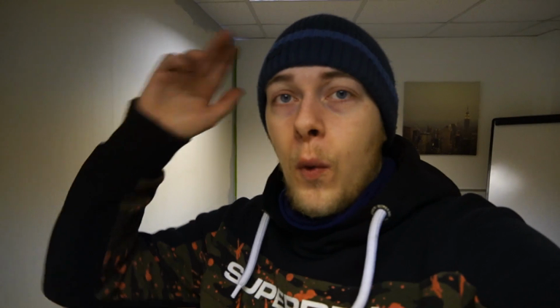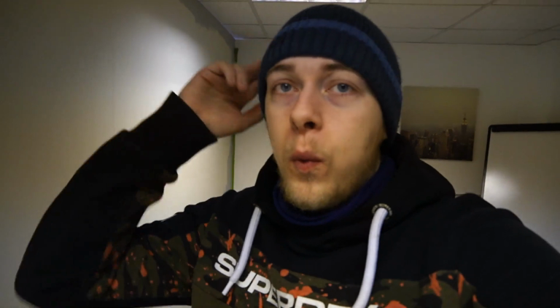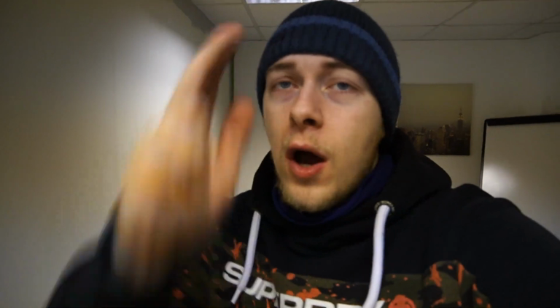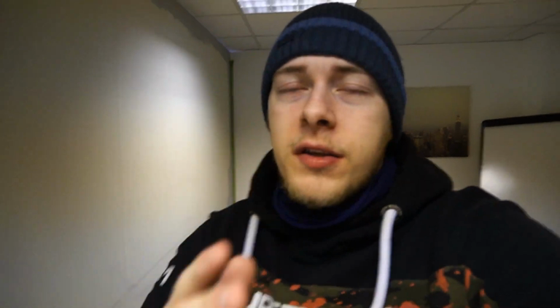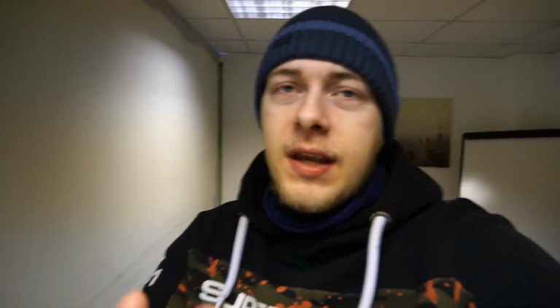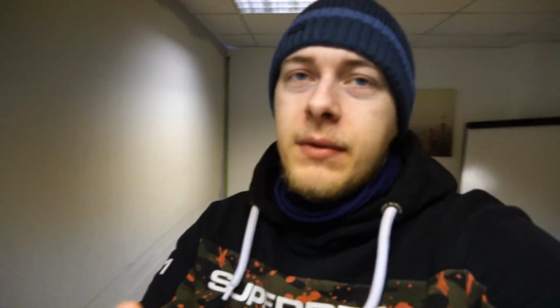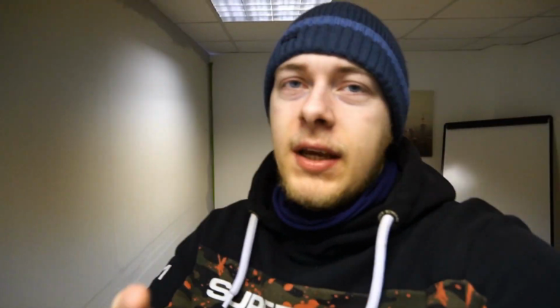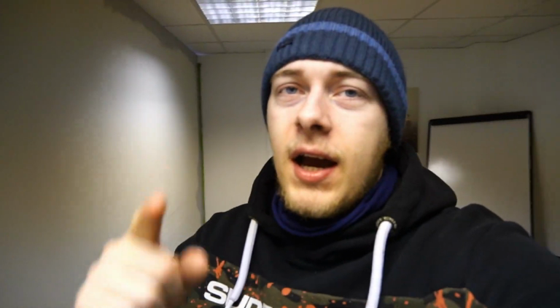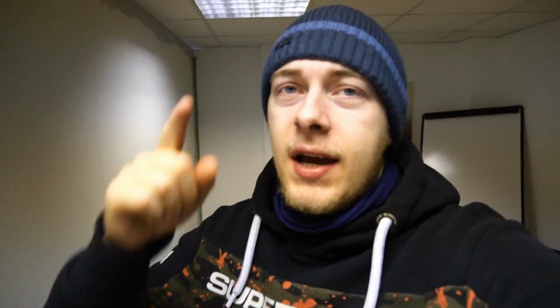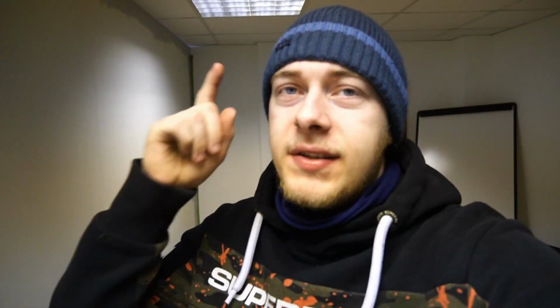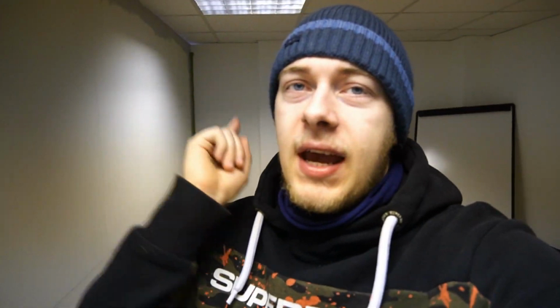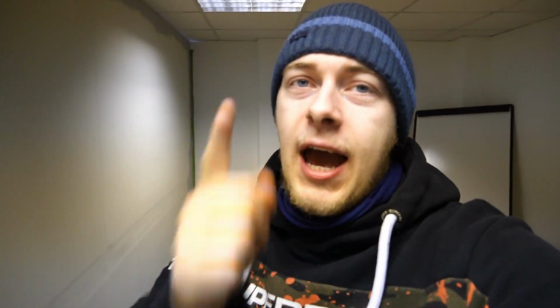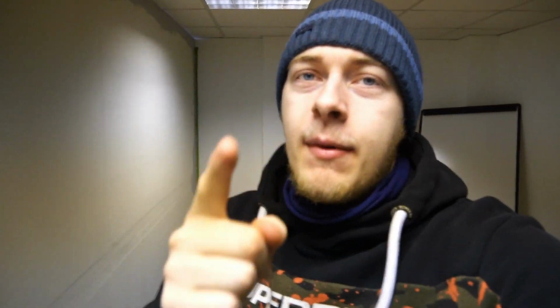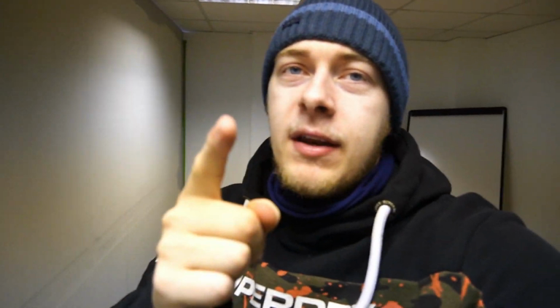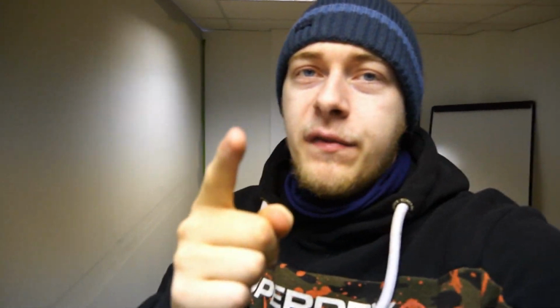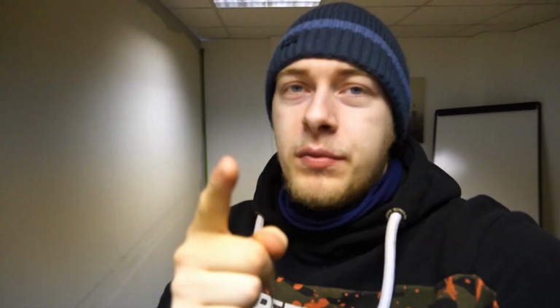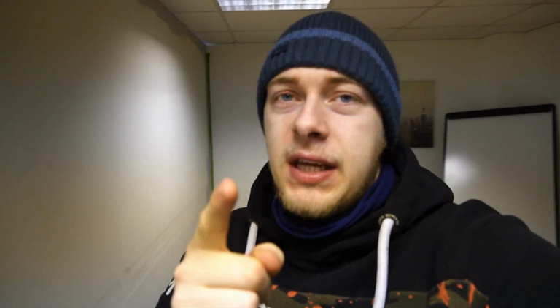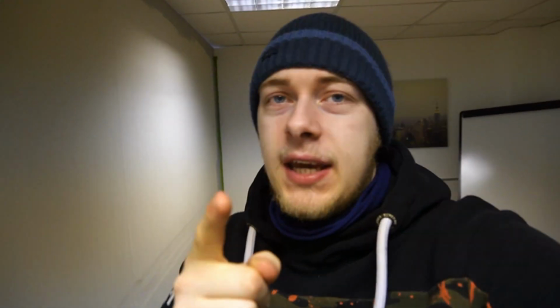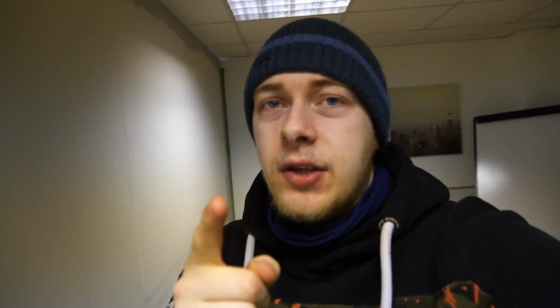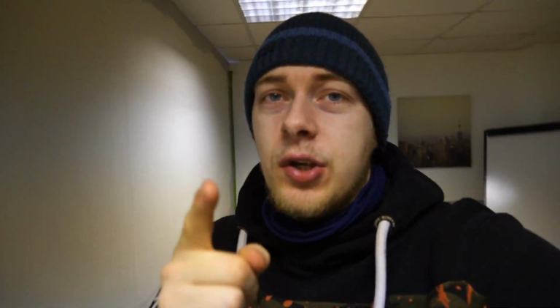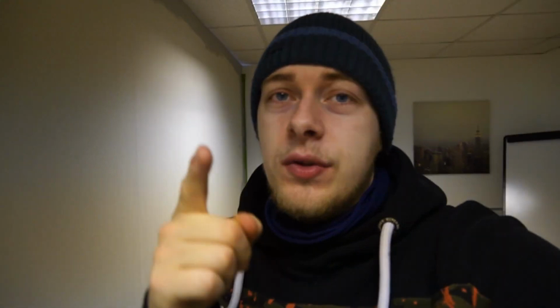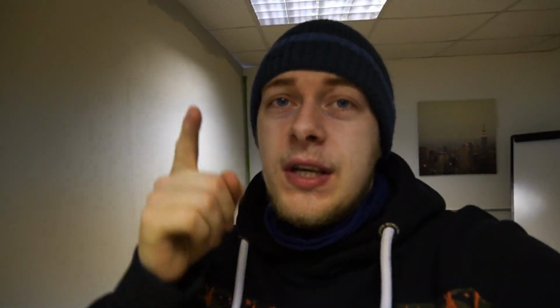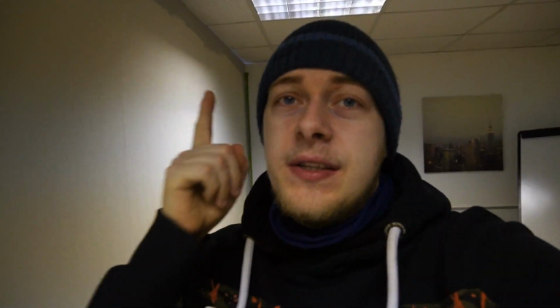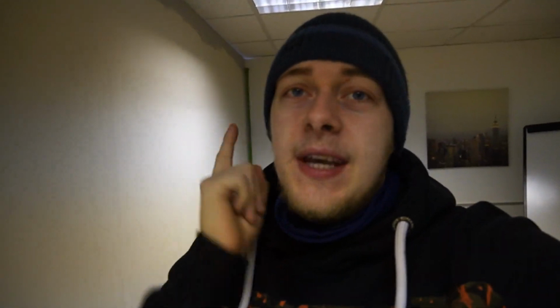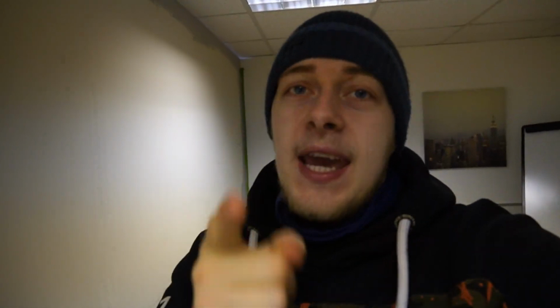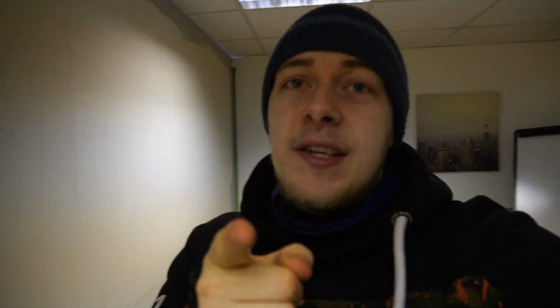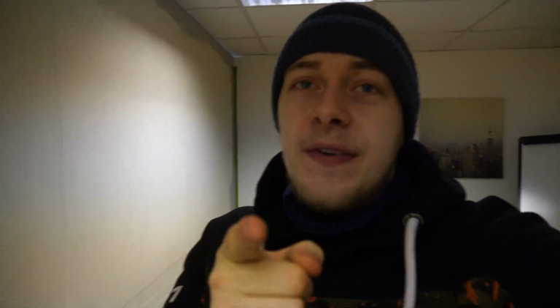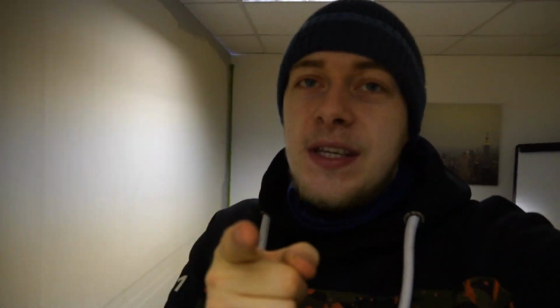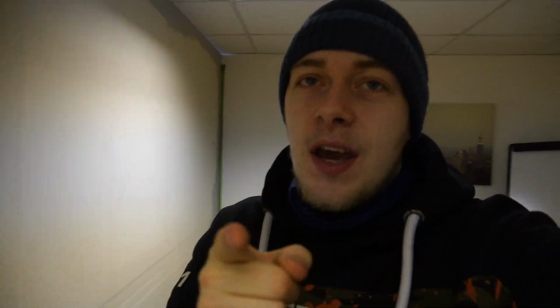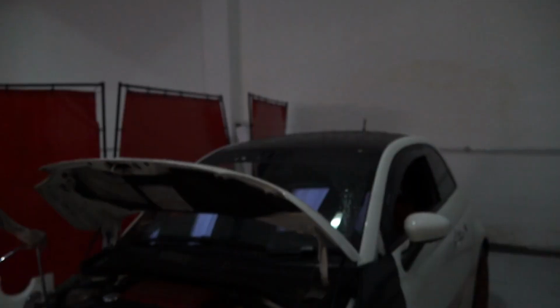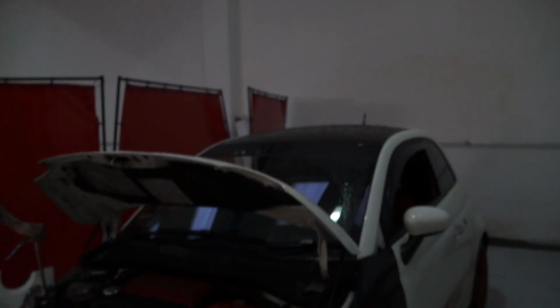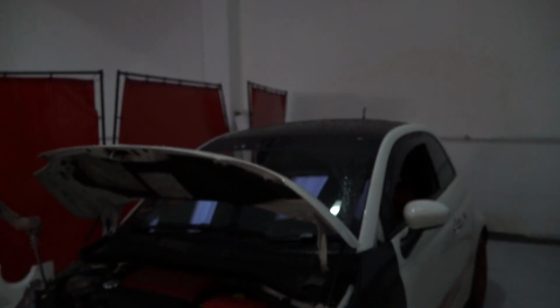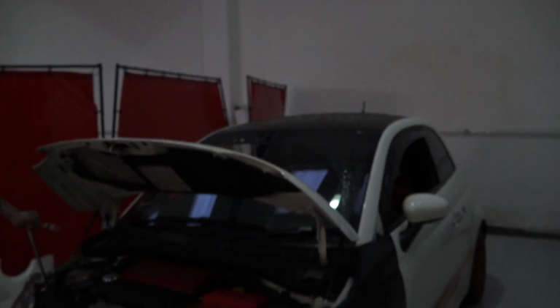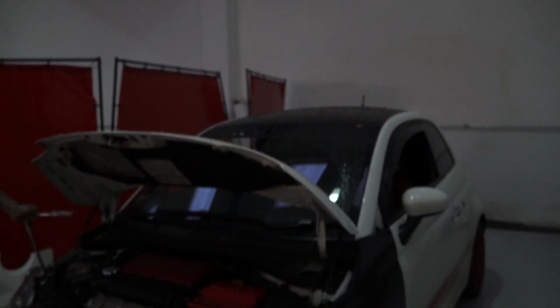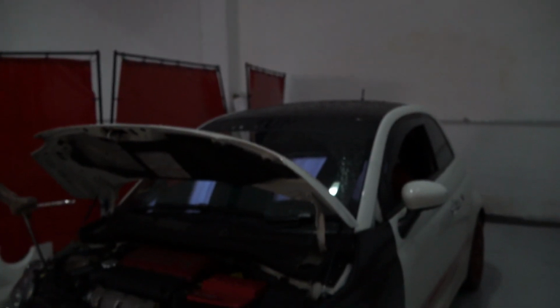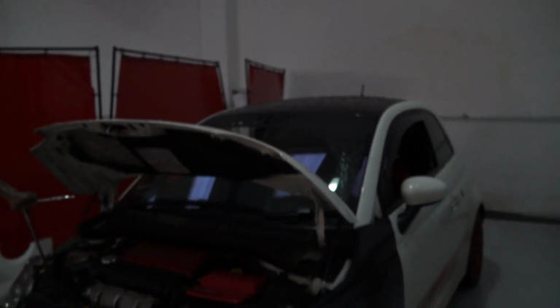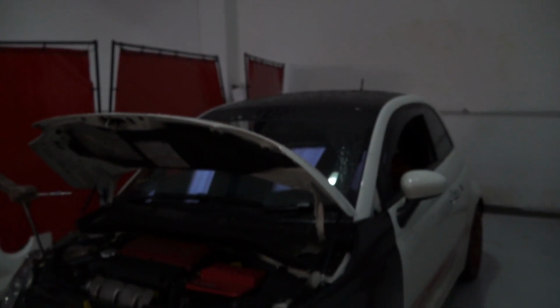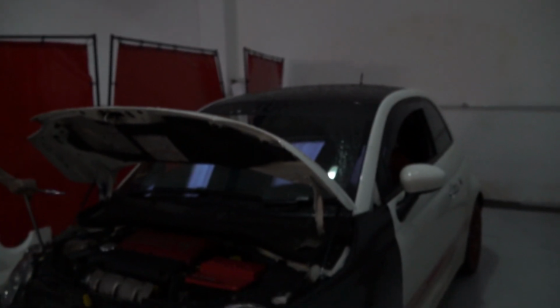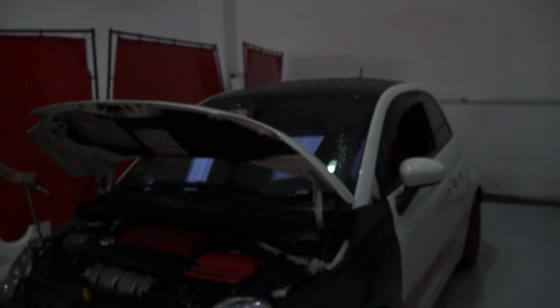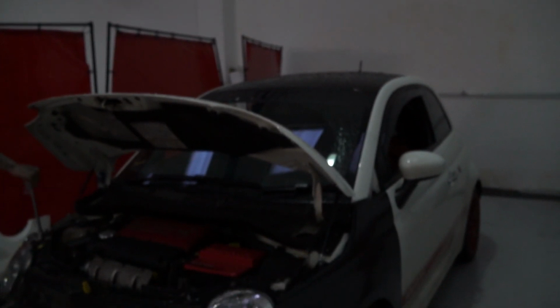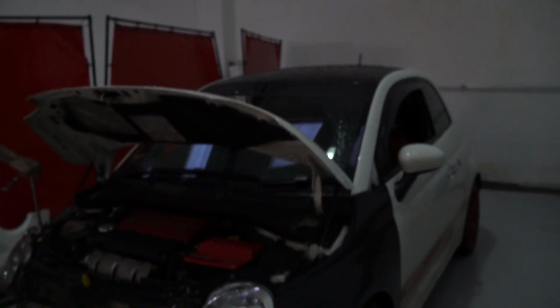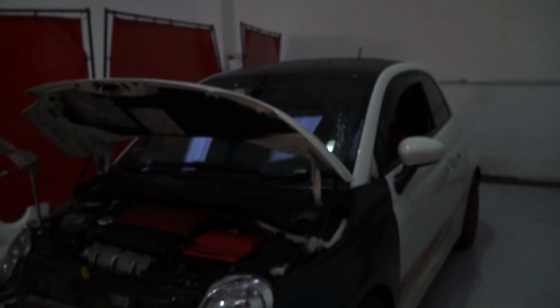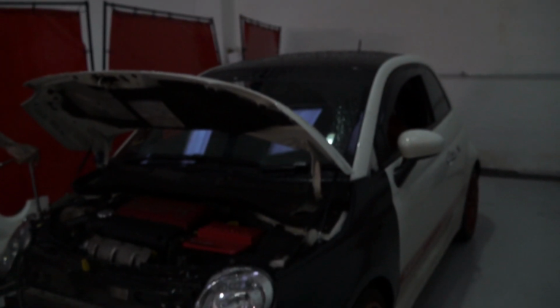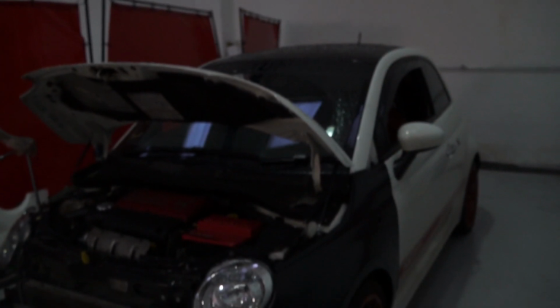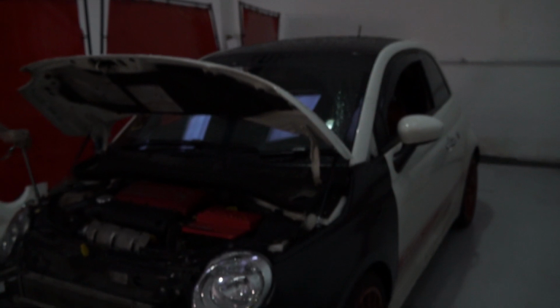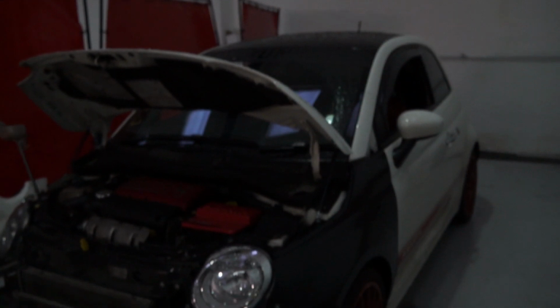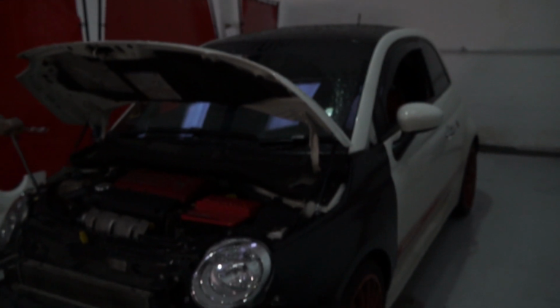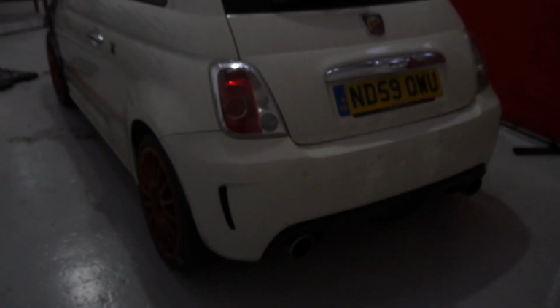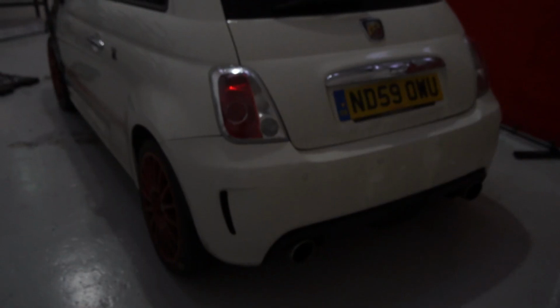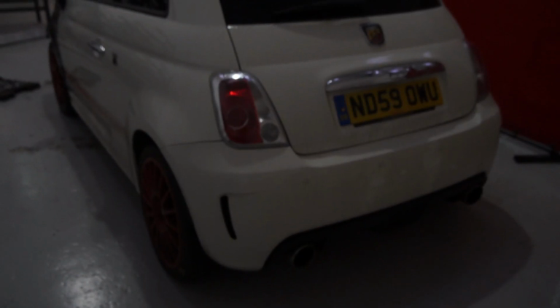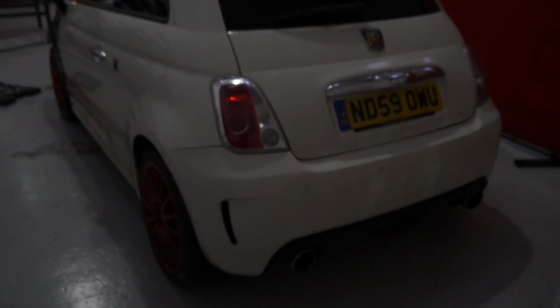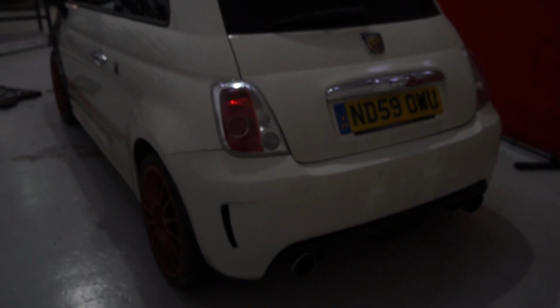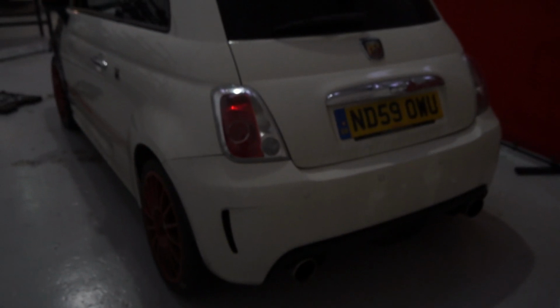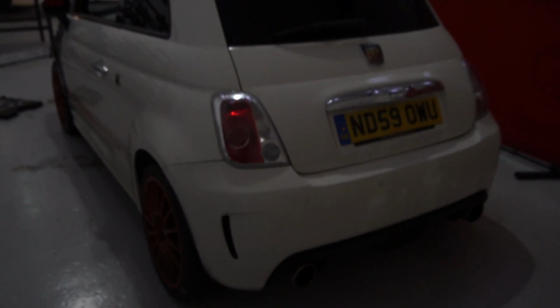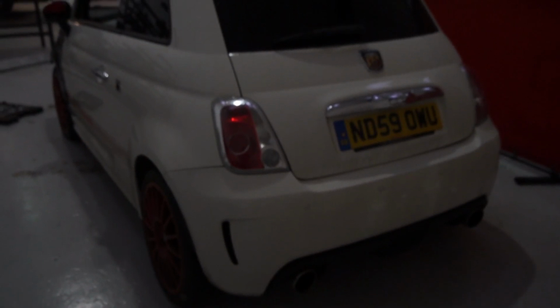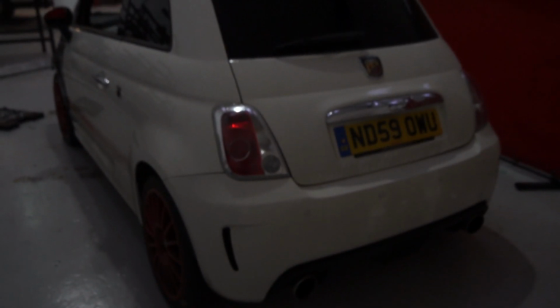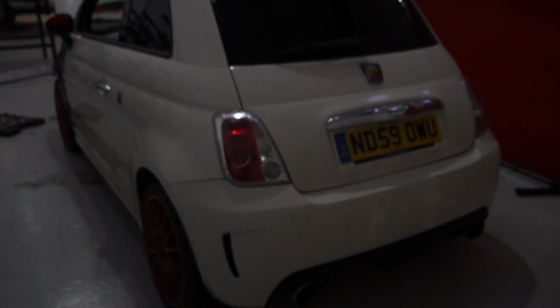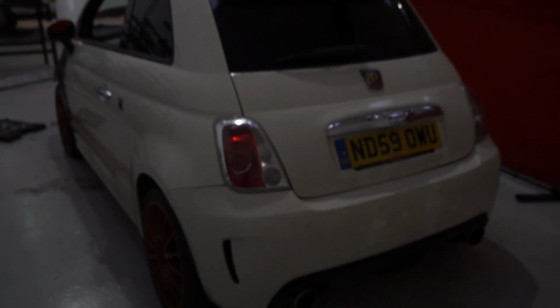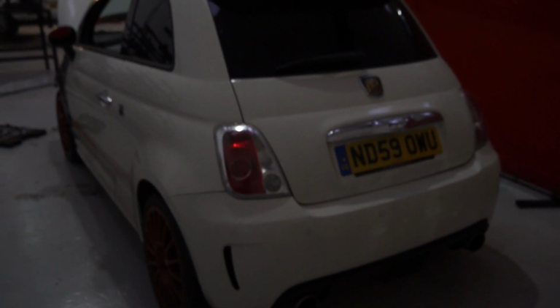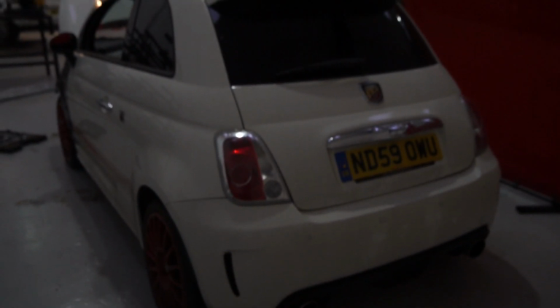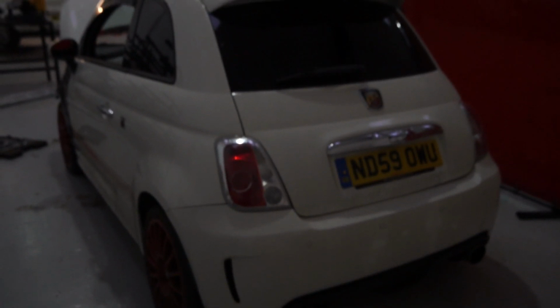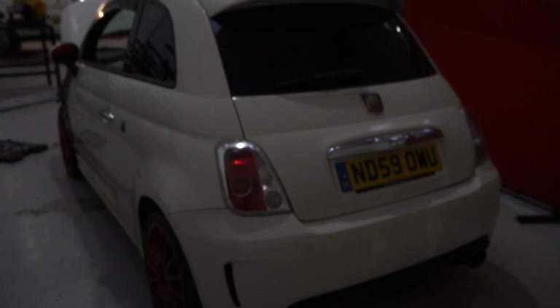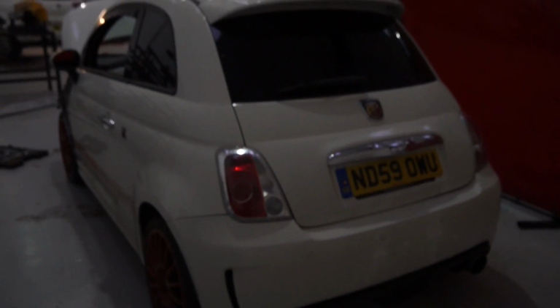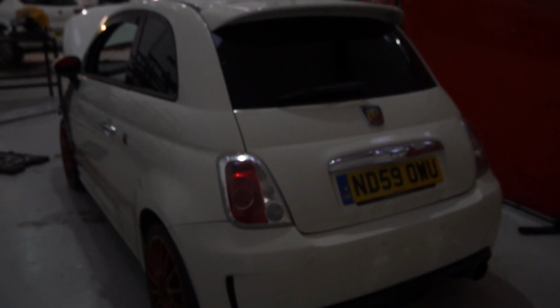What's happening guys? I'm Aidan from DKTune. Today's video we're wrapping the Copart Abarth. Stay tuned.